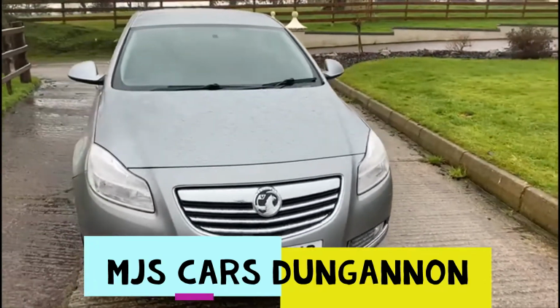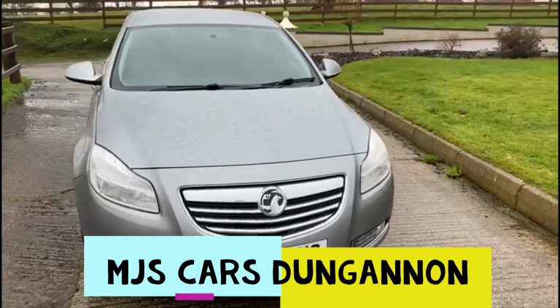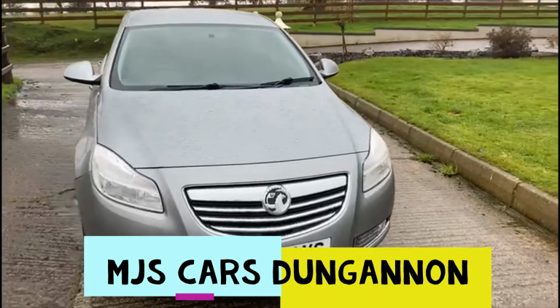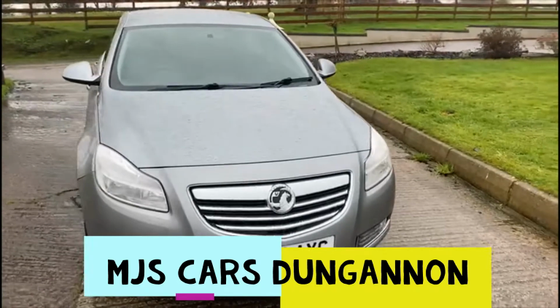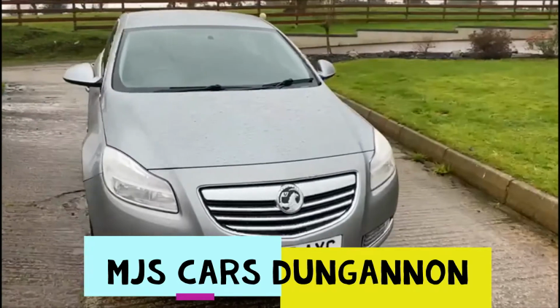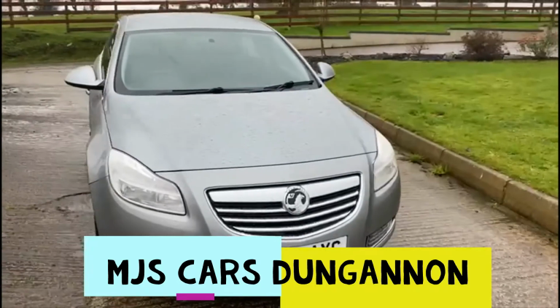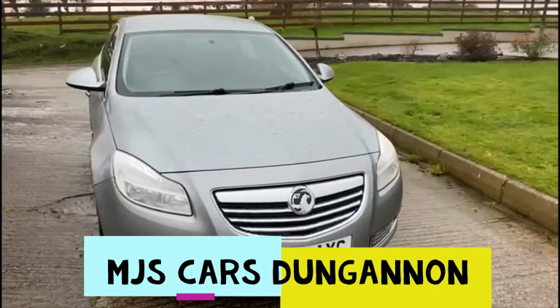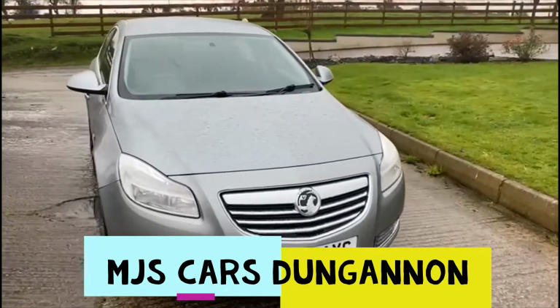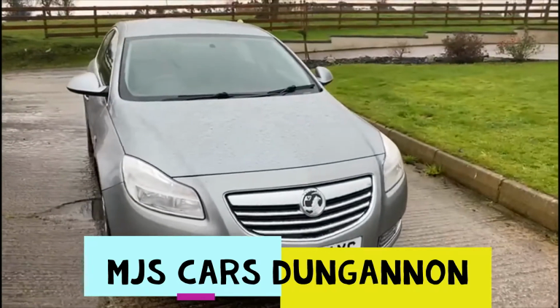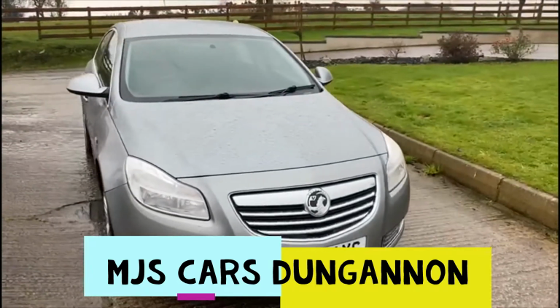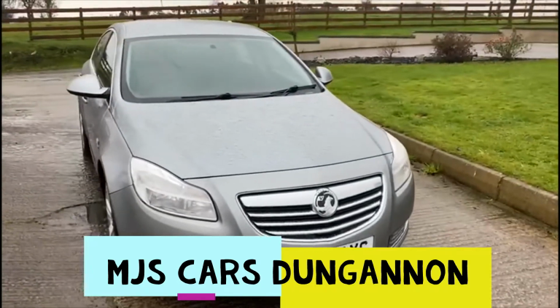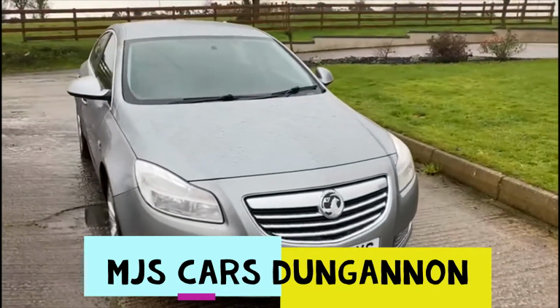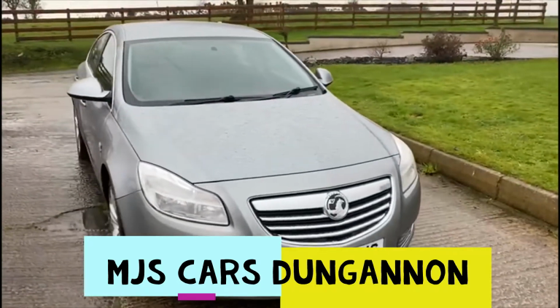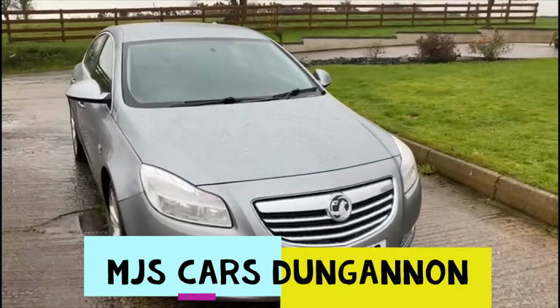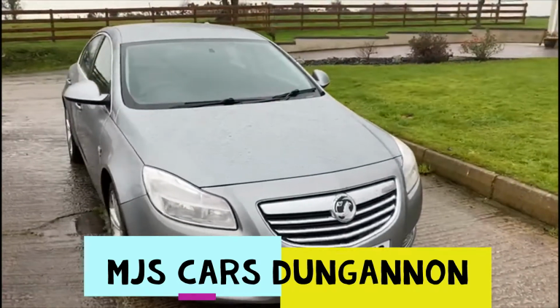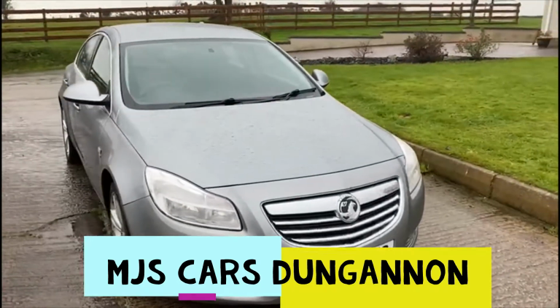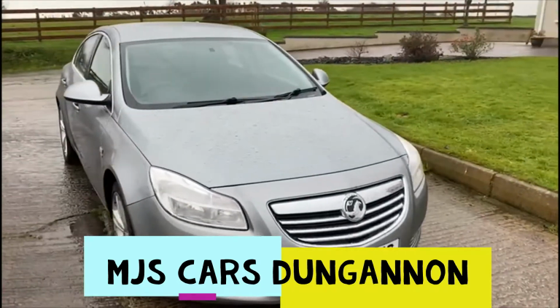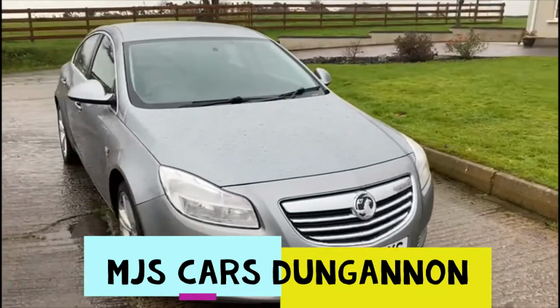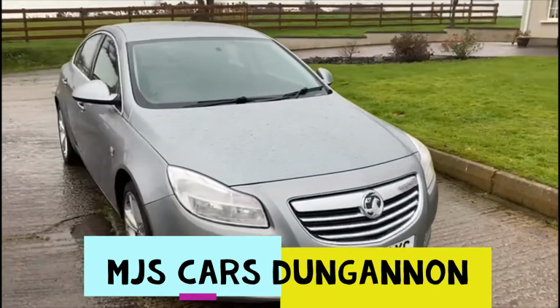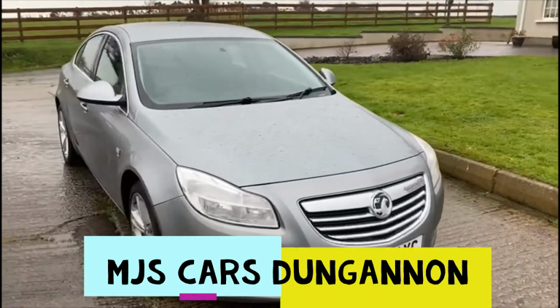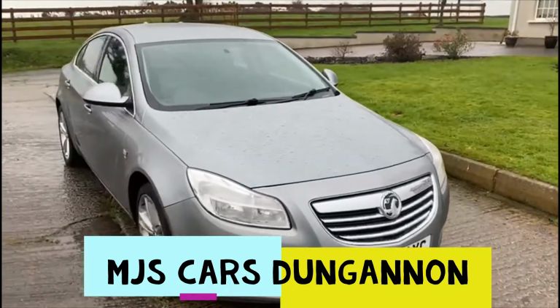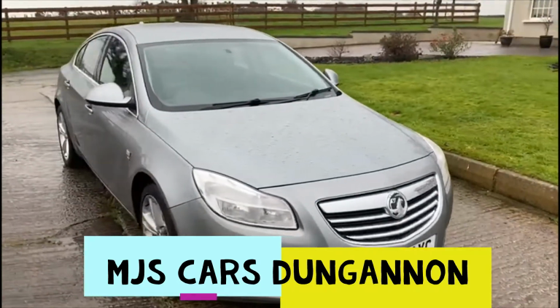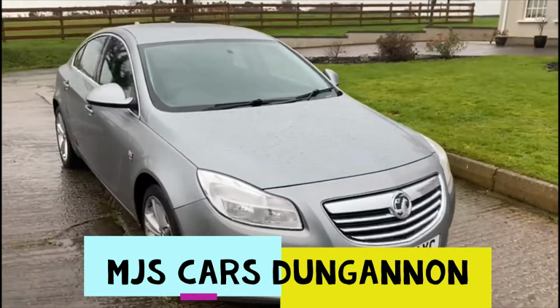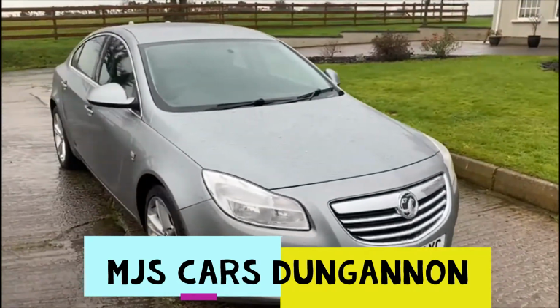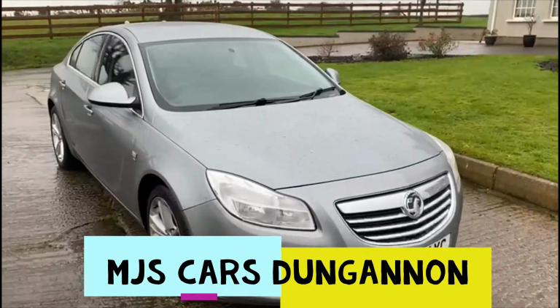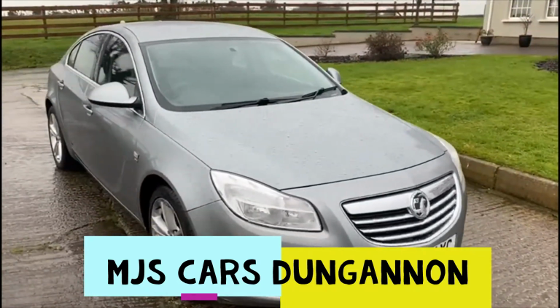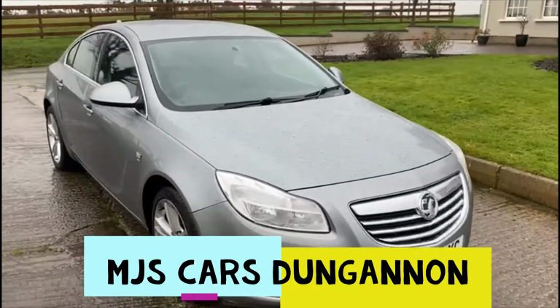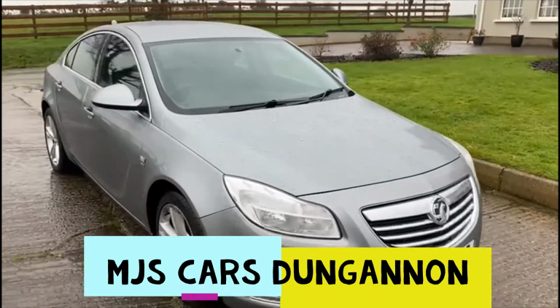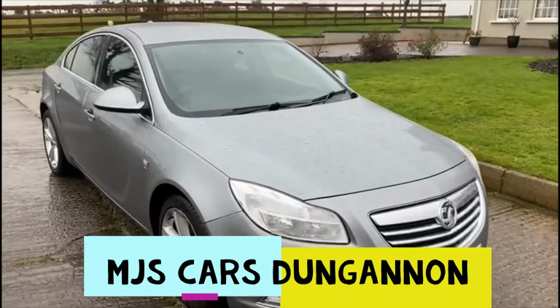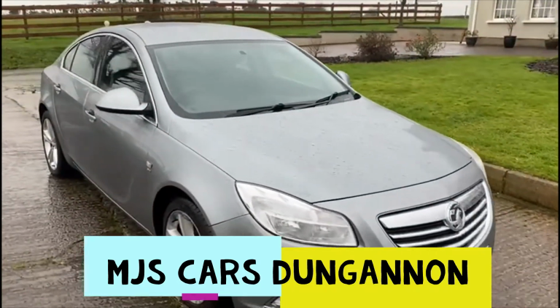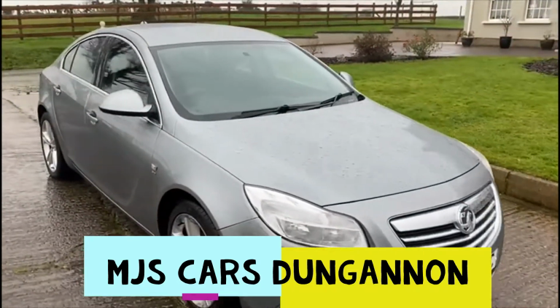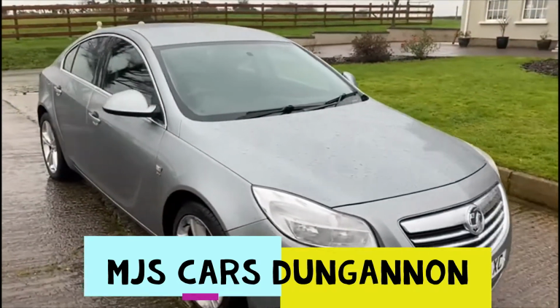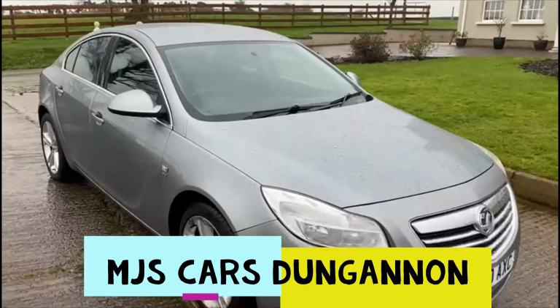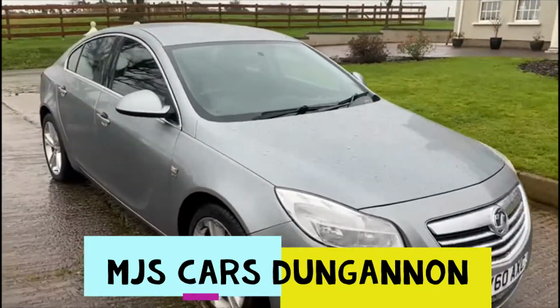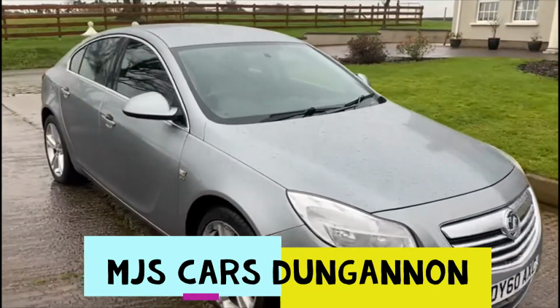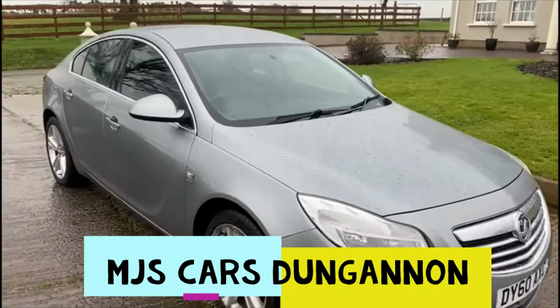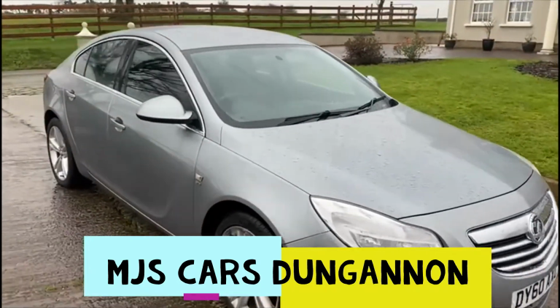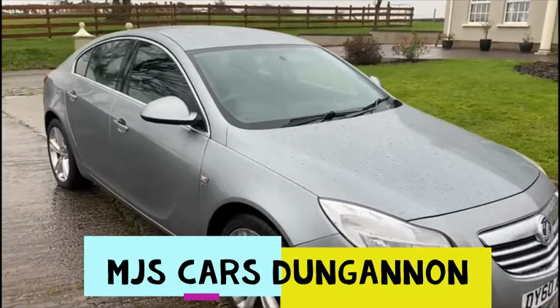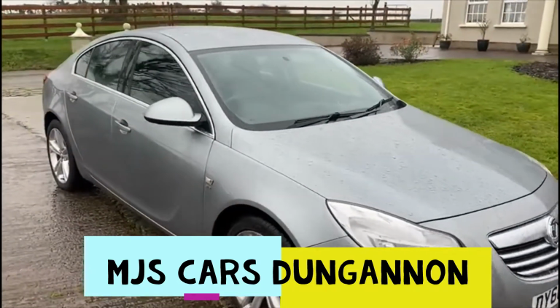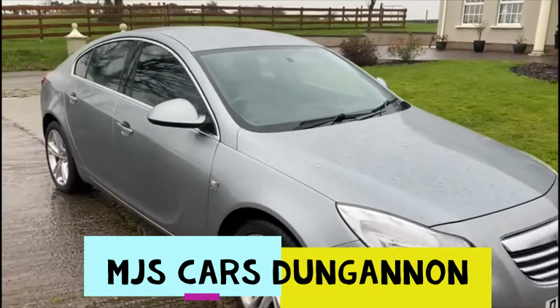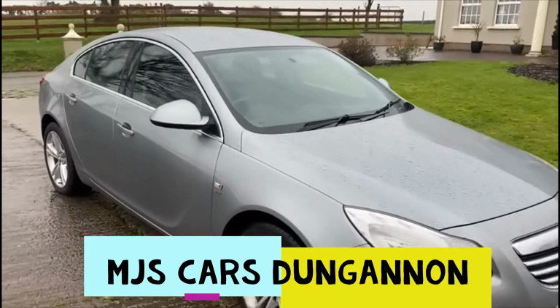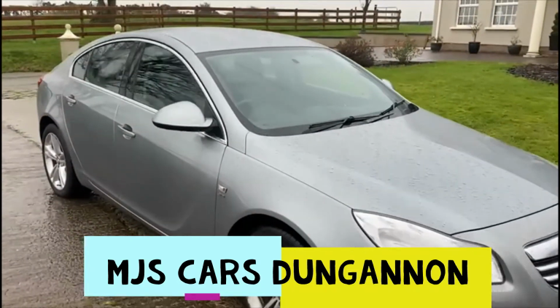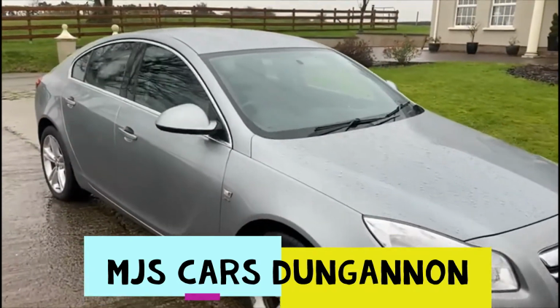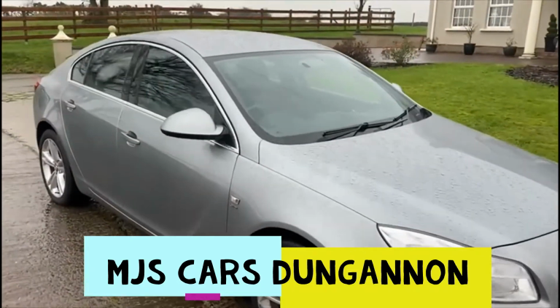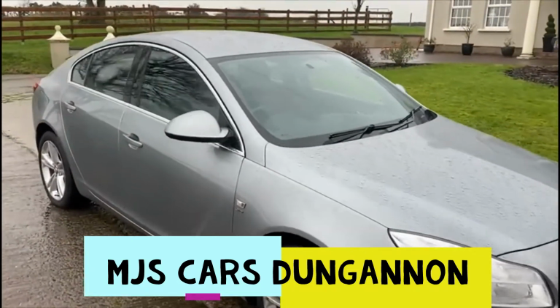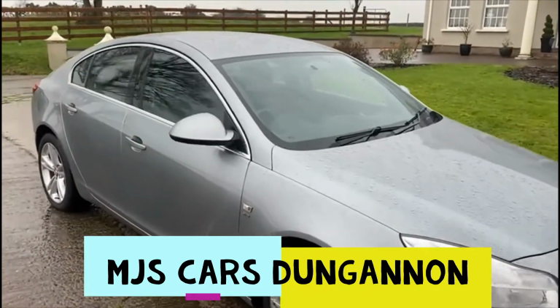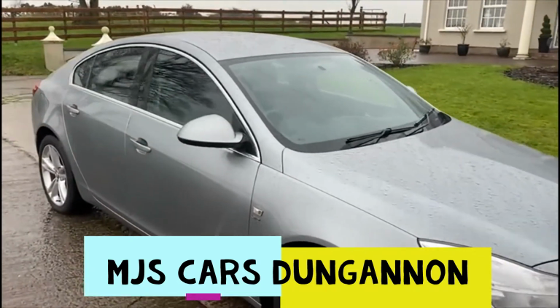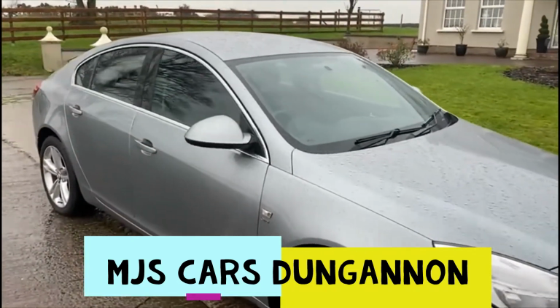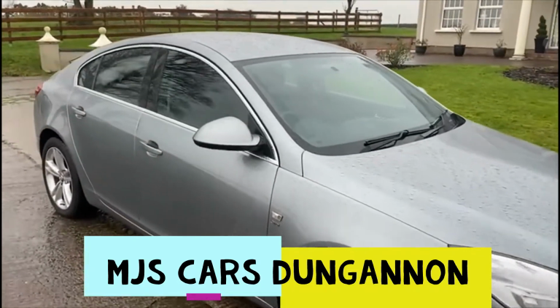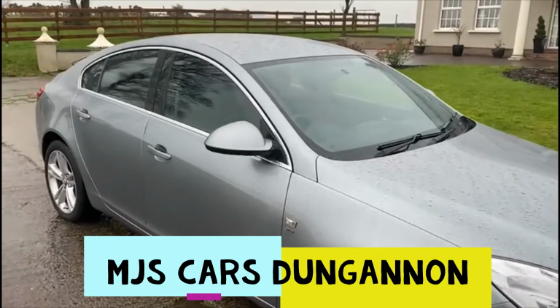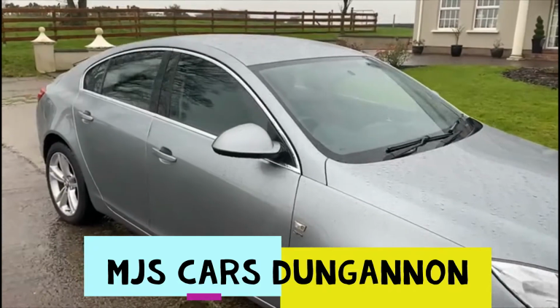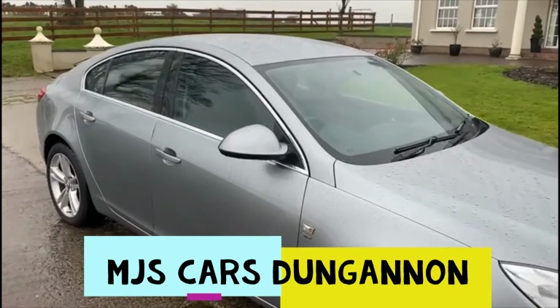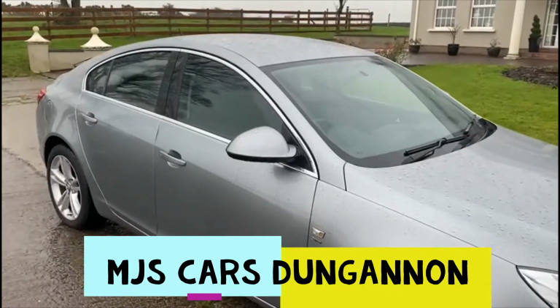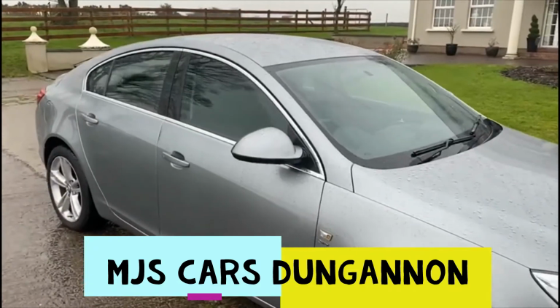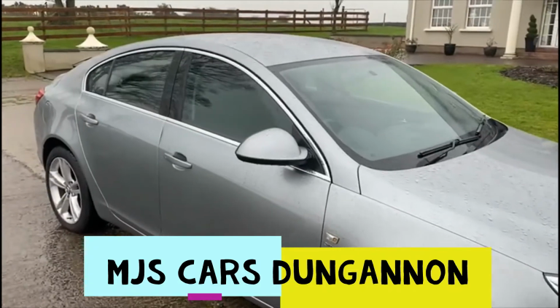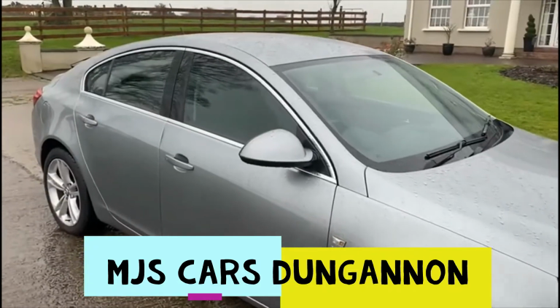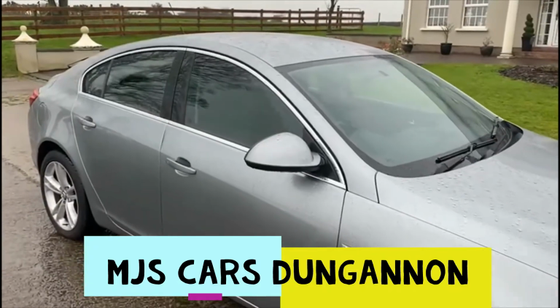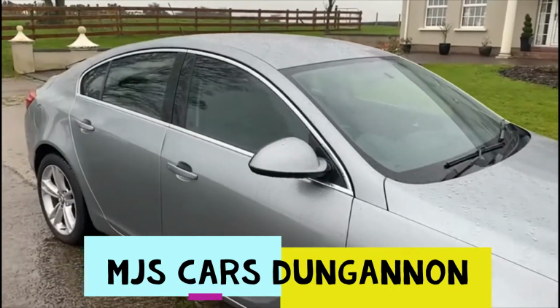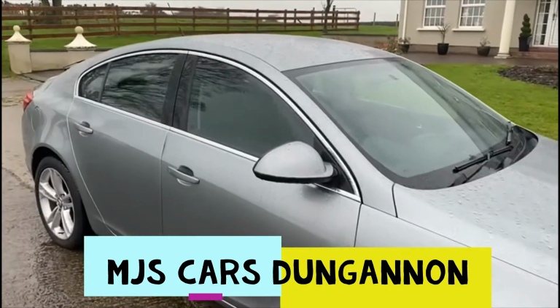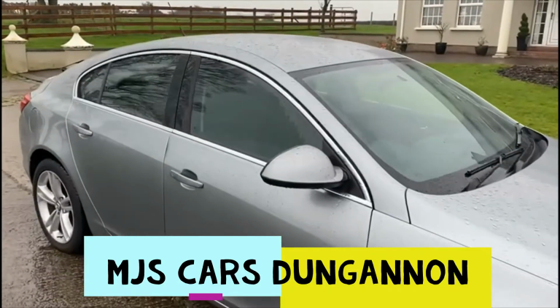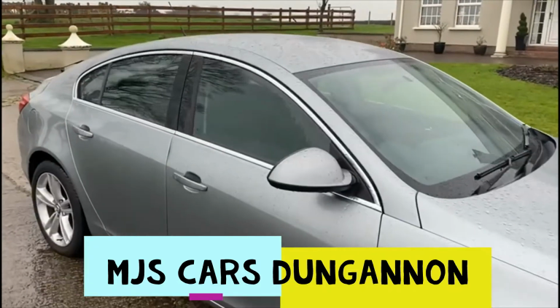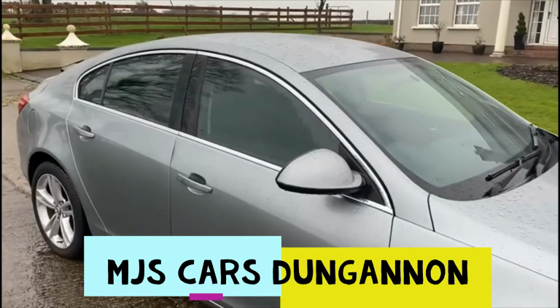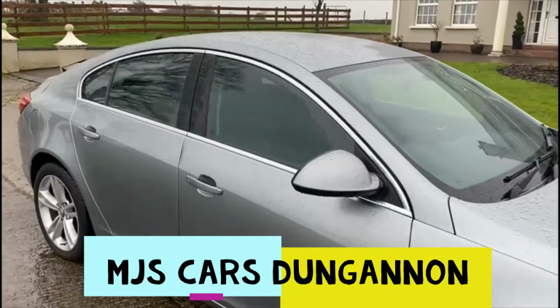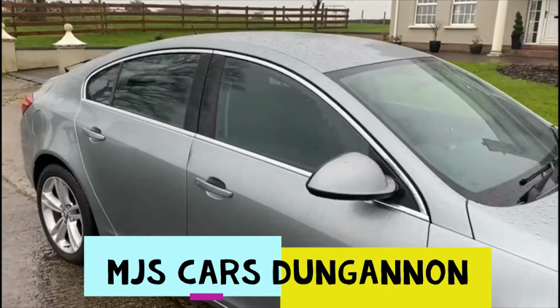Bodywork's presentable, few age related marks but nothing major, overall very presentable car.